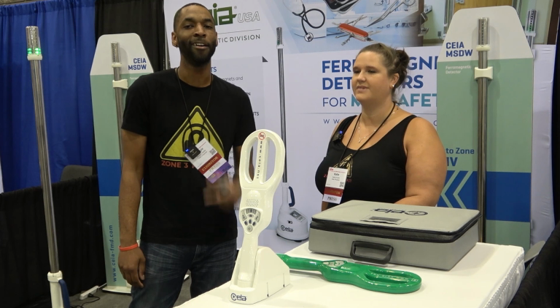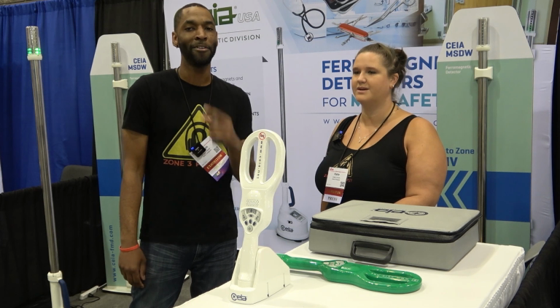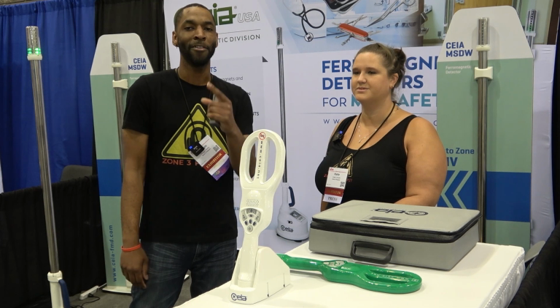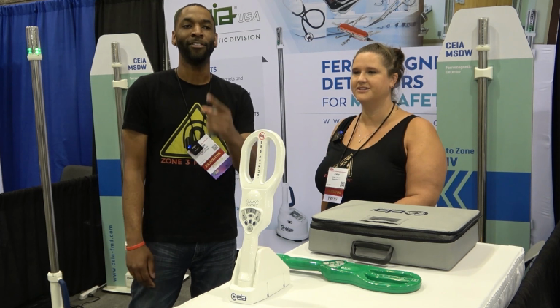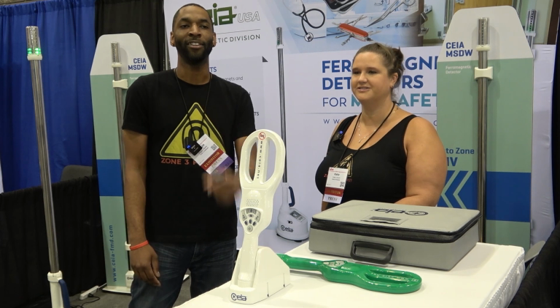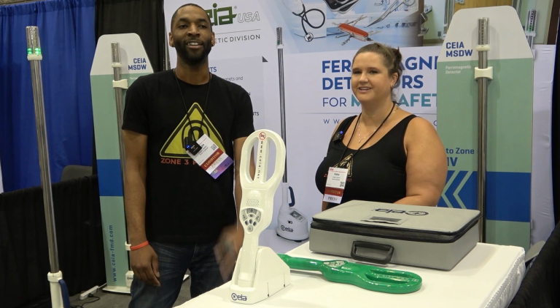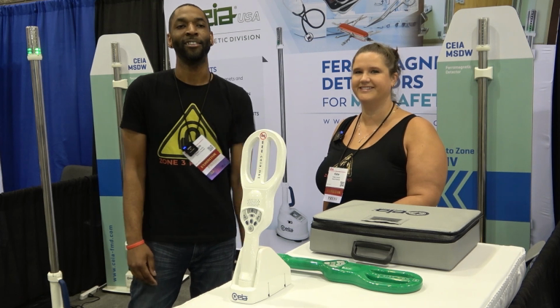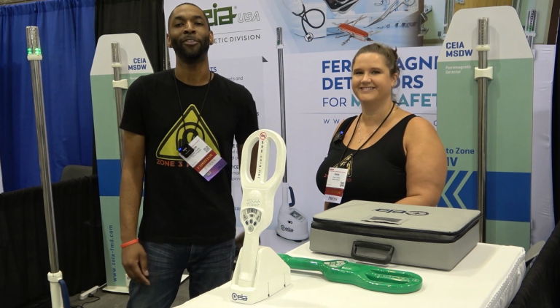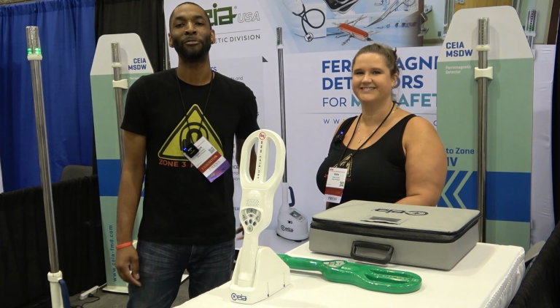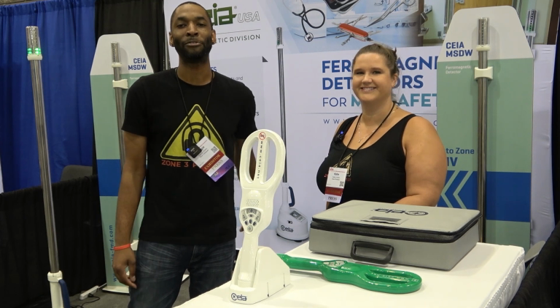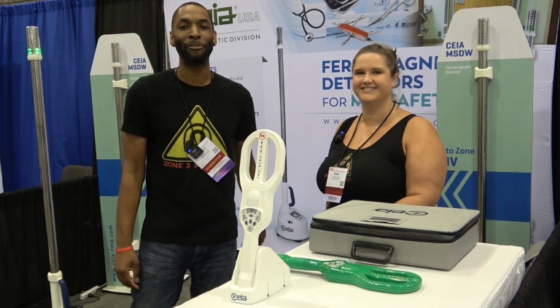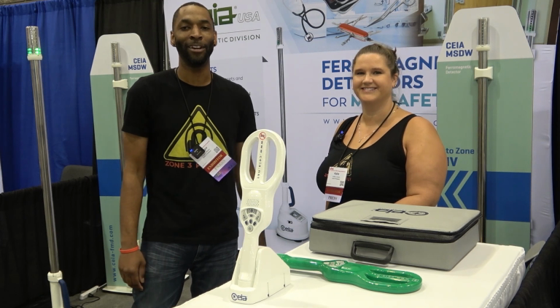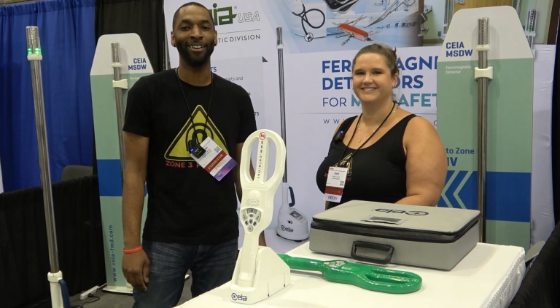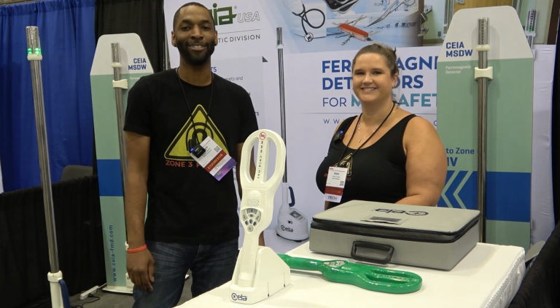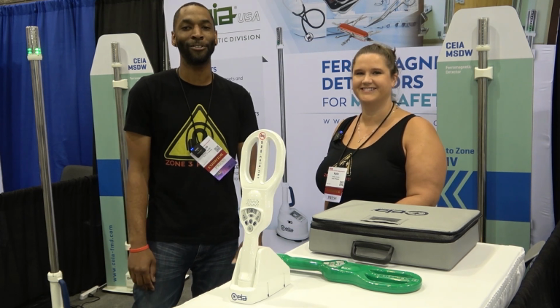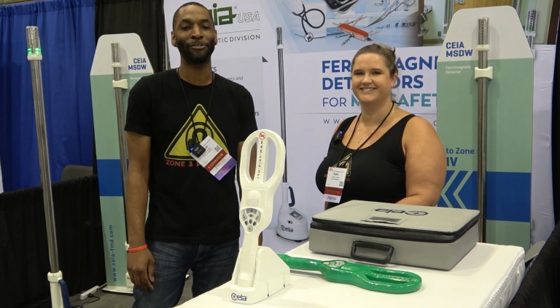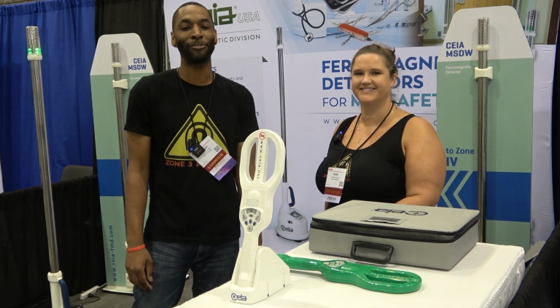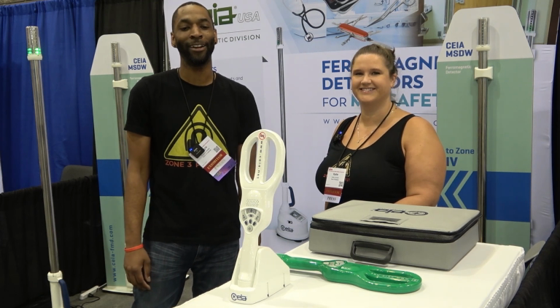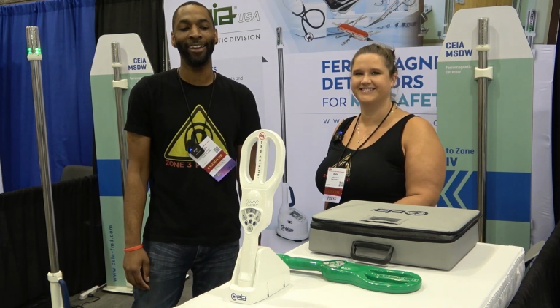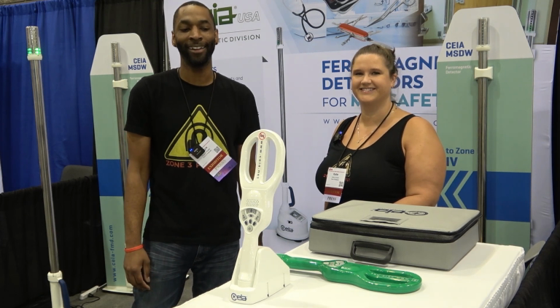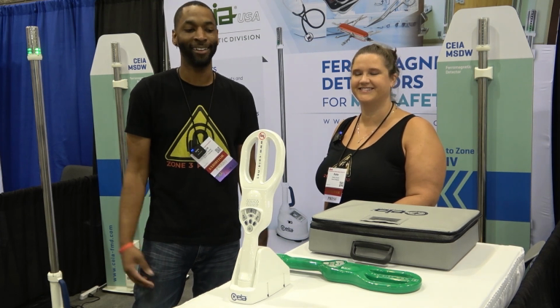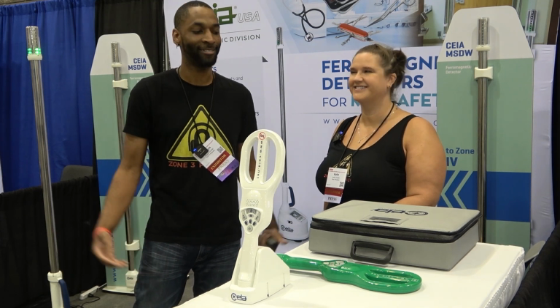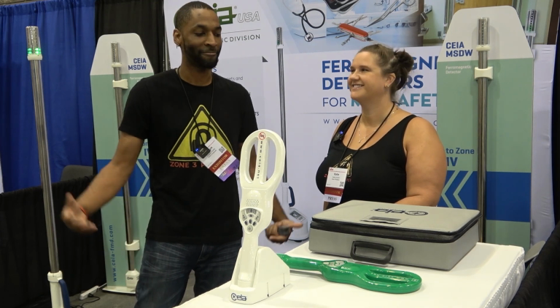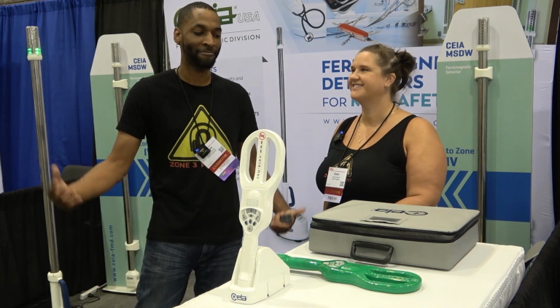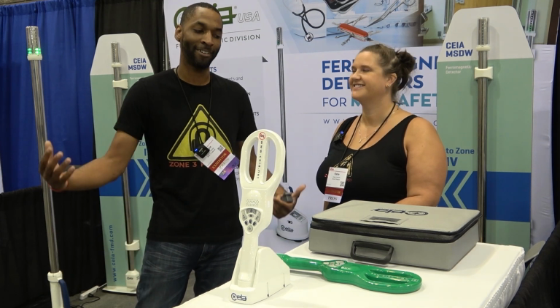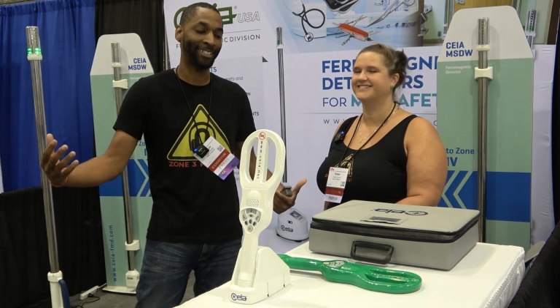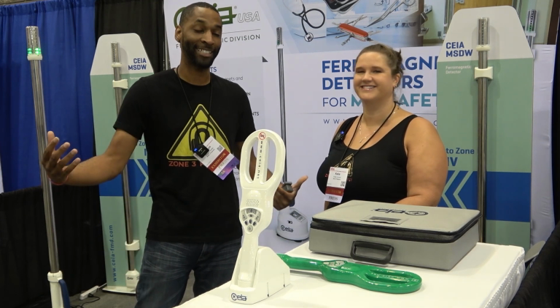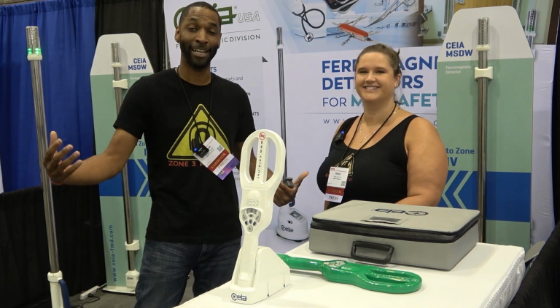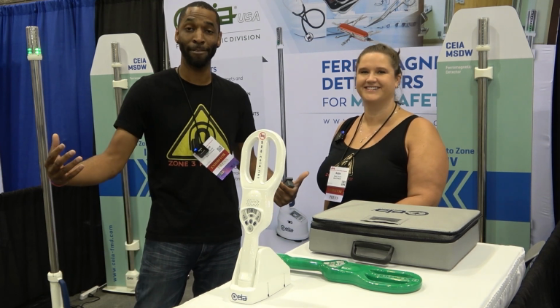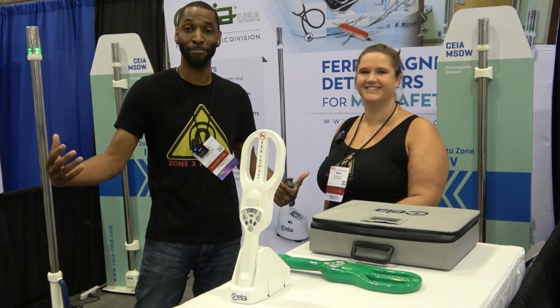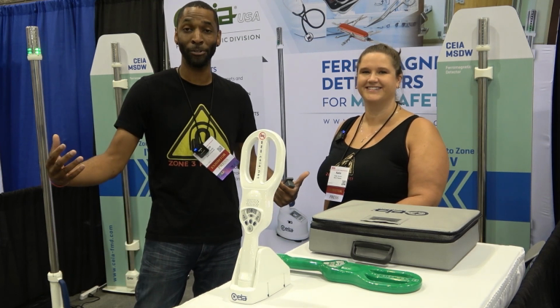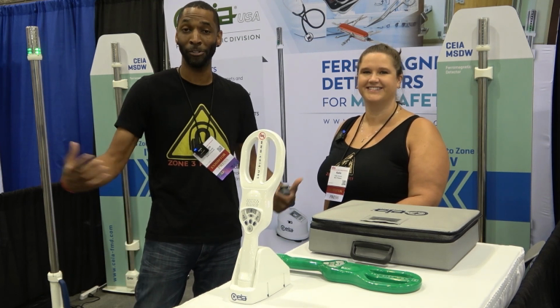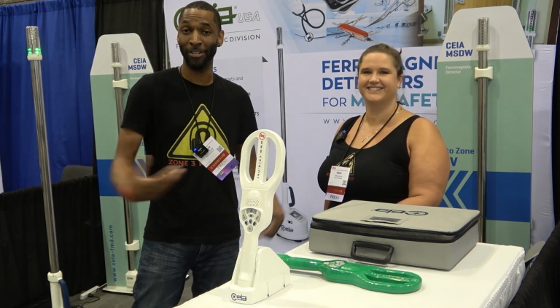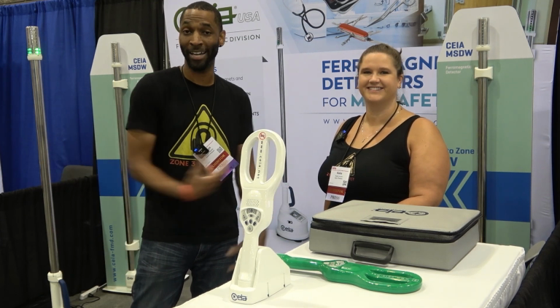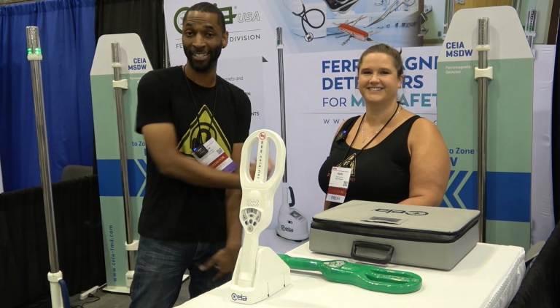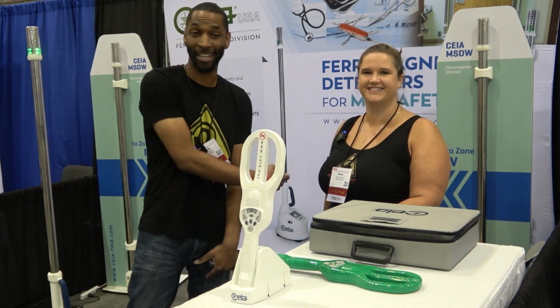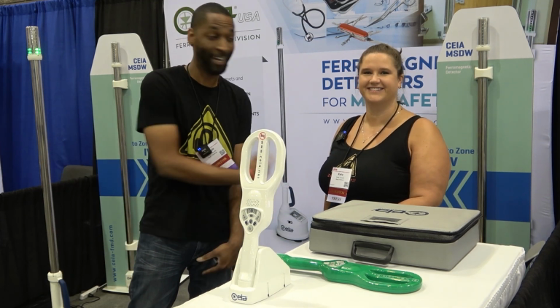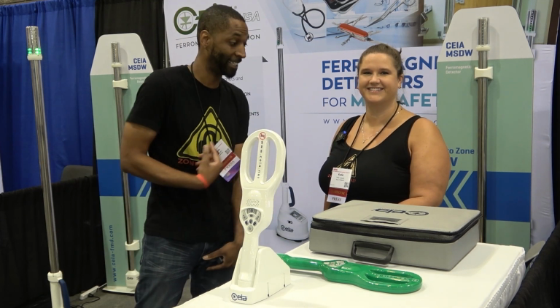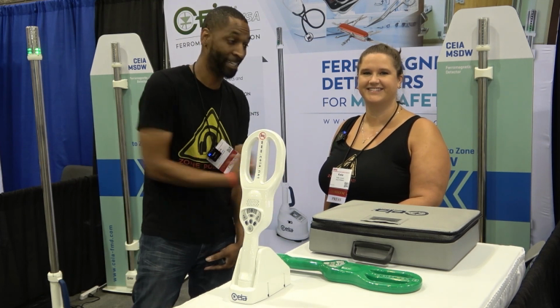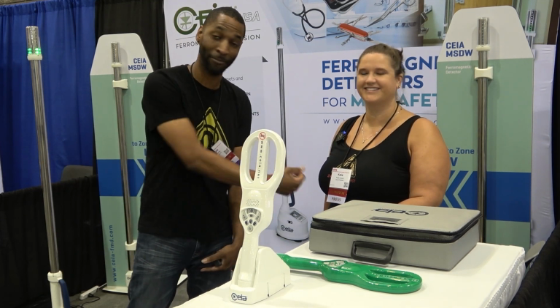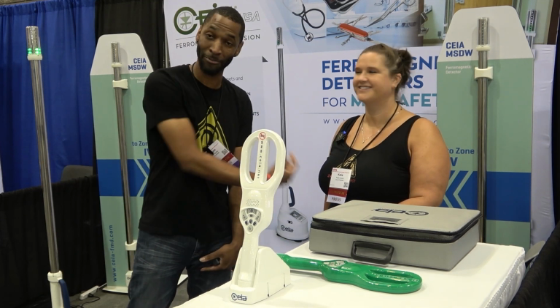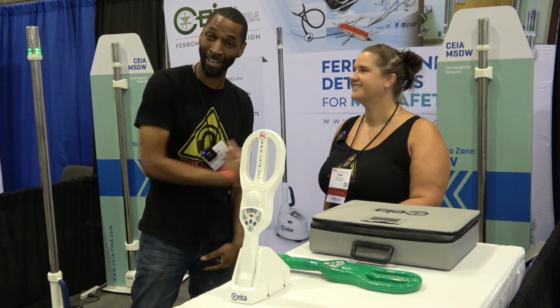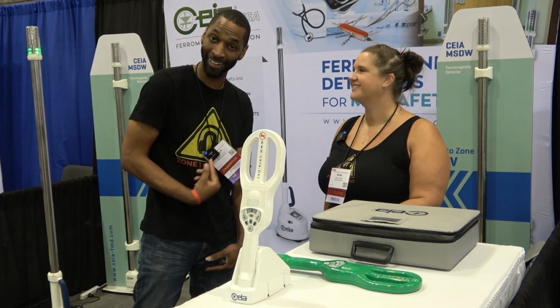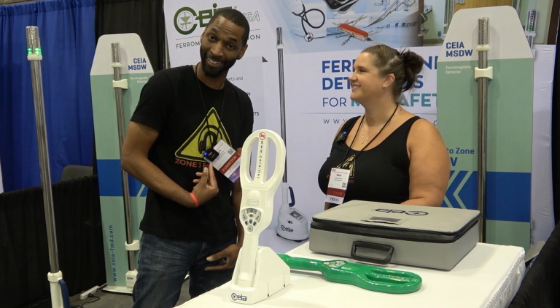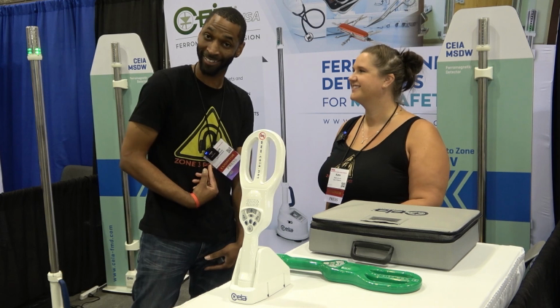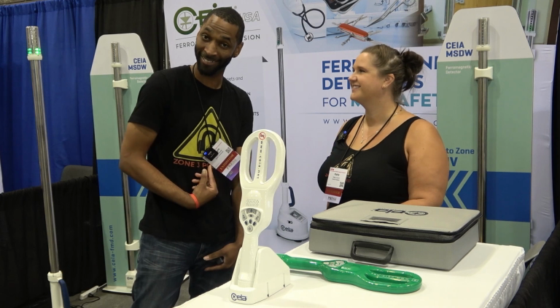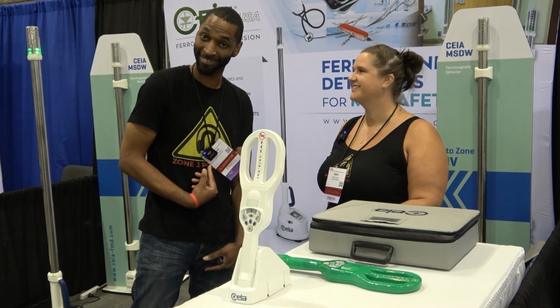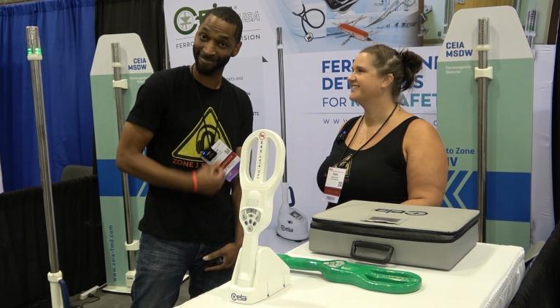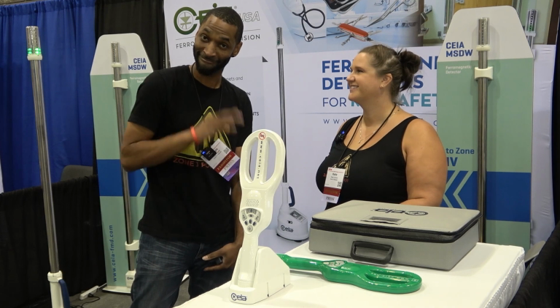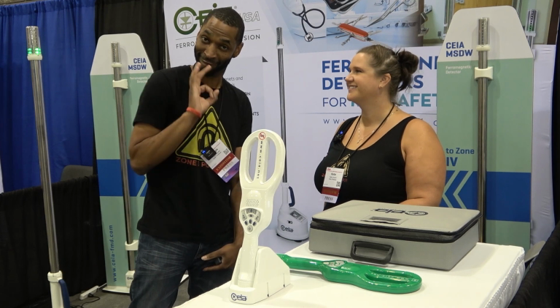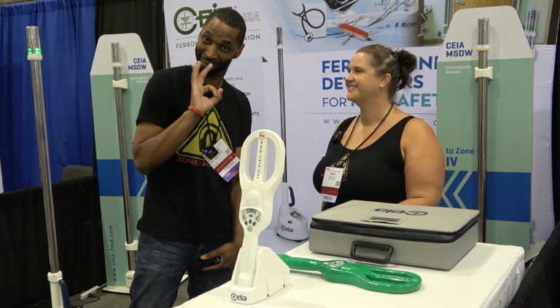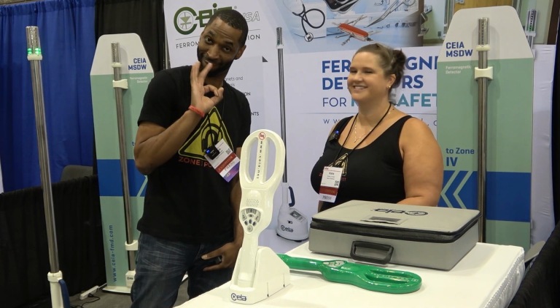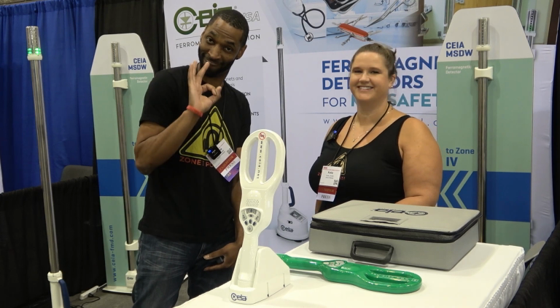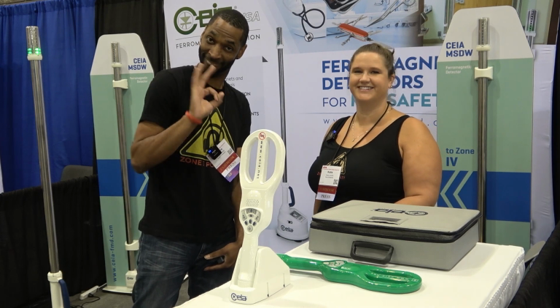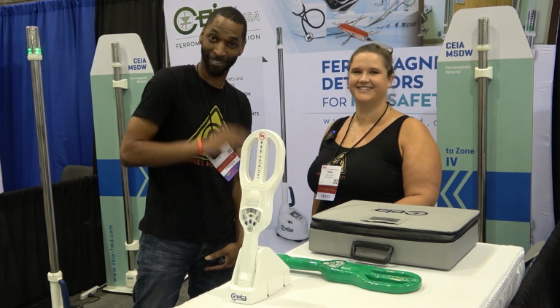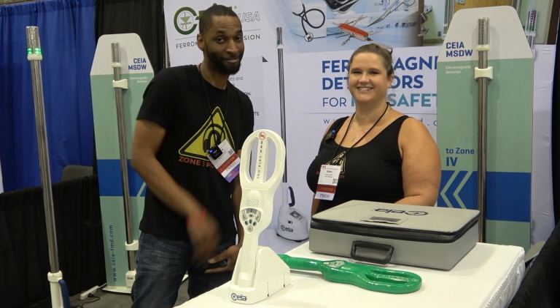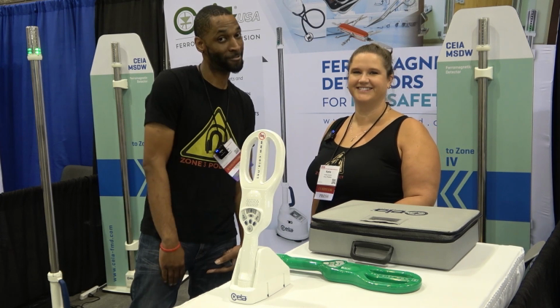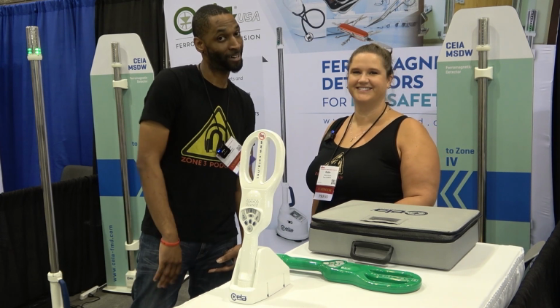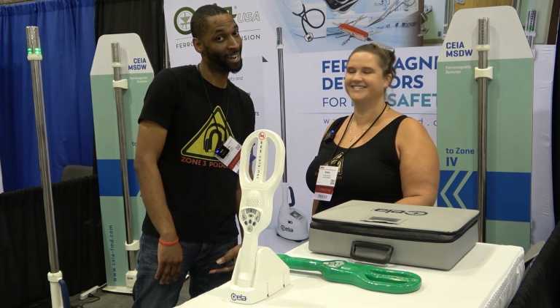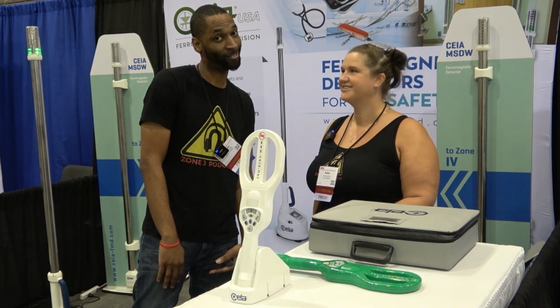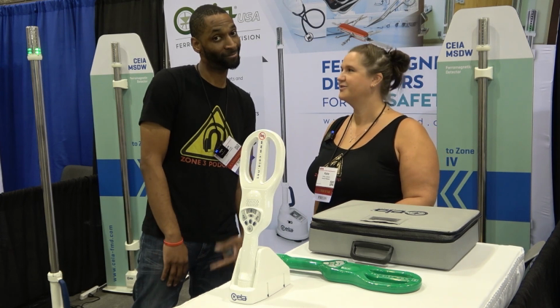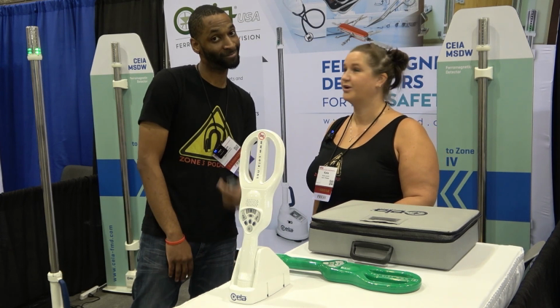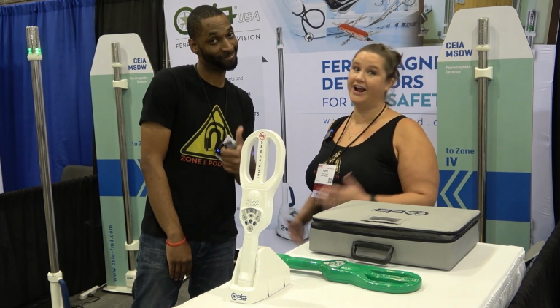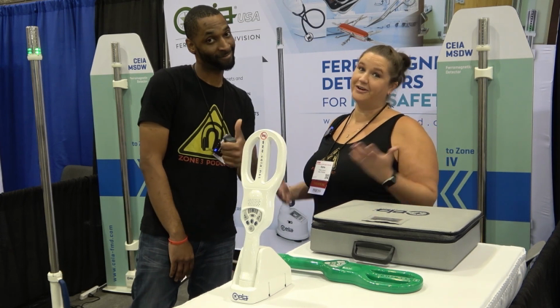Thanks for tuning in to Zone 3. We're at the Cheia booth and I got the interview with Katie. We're out.